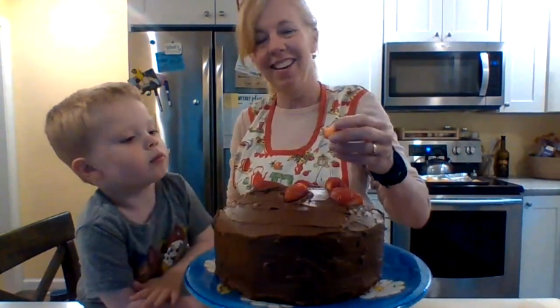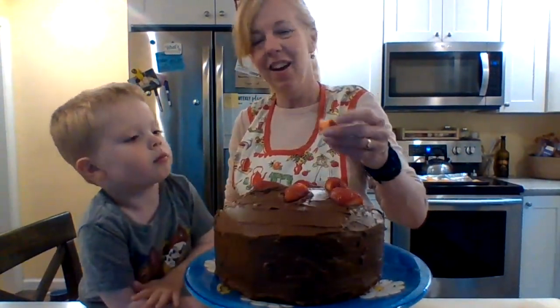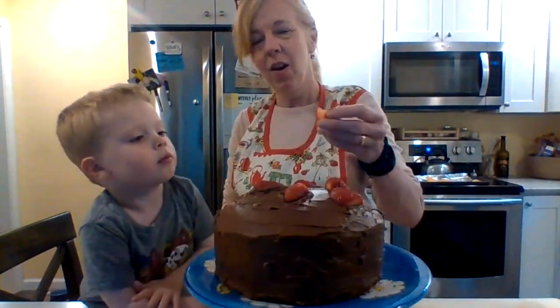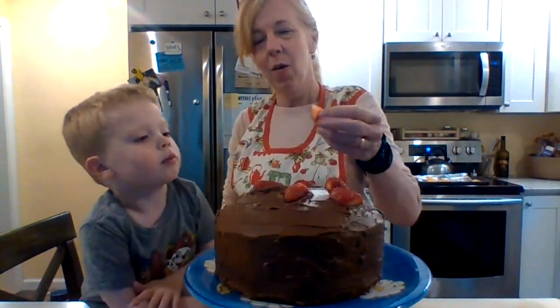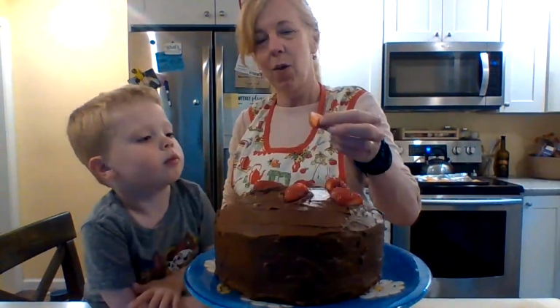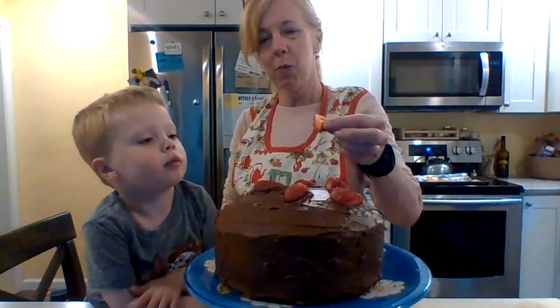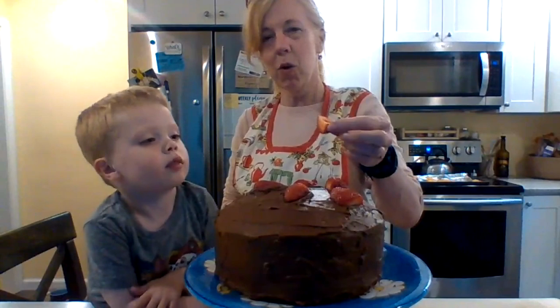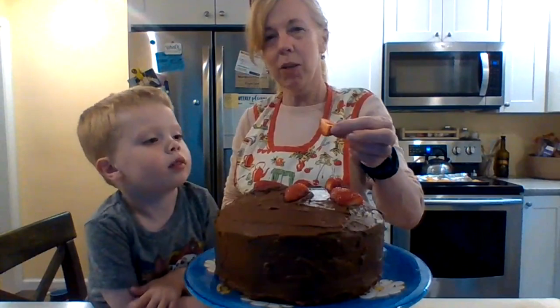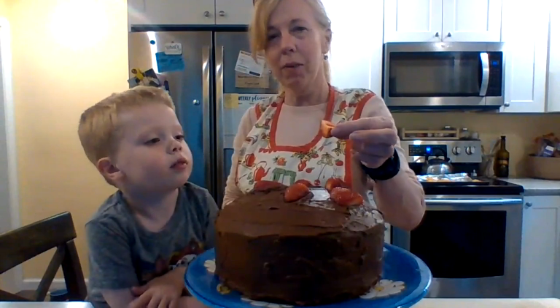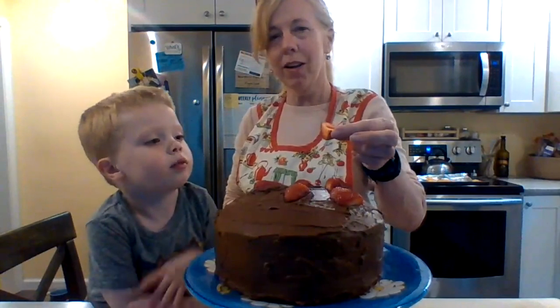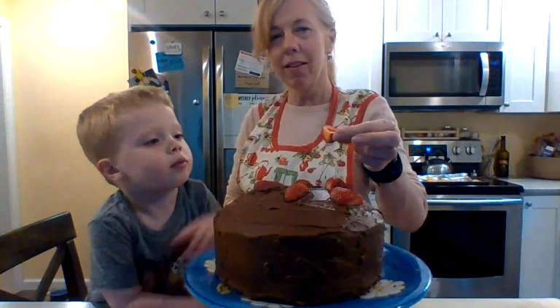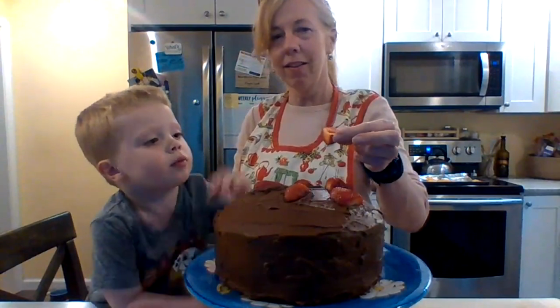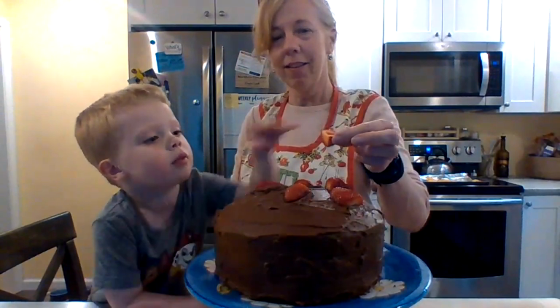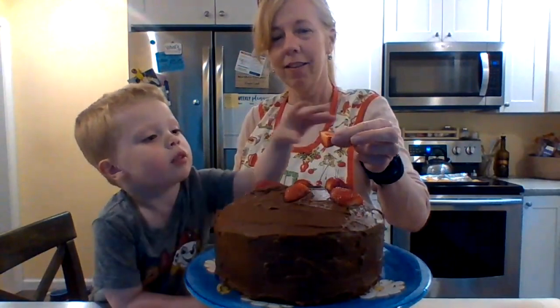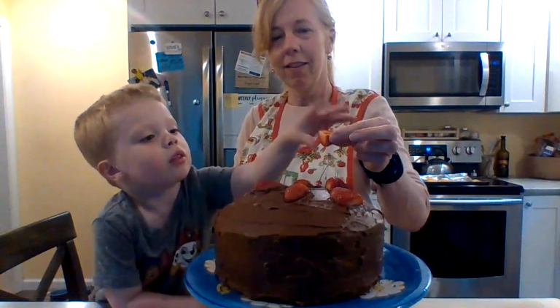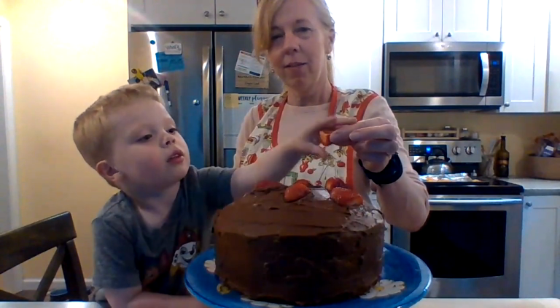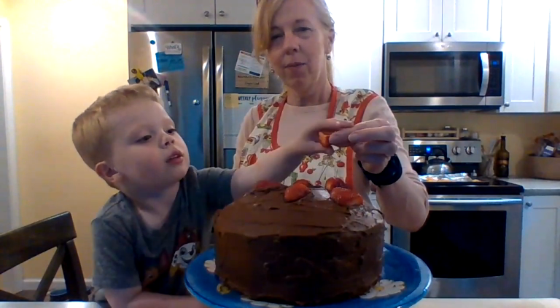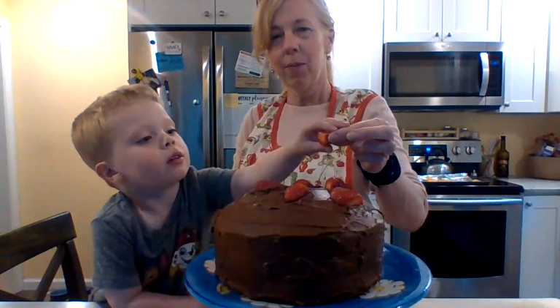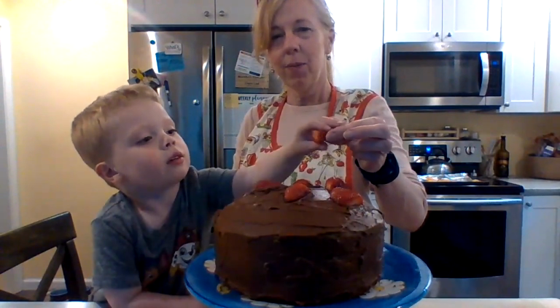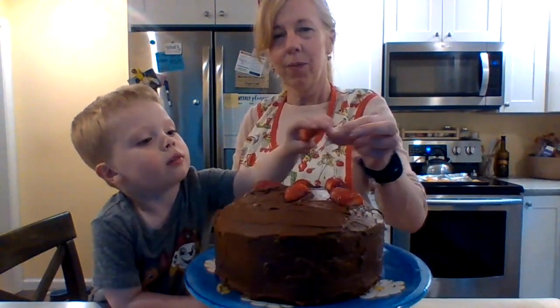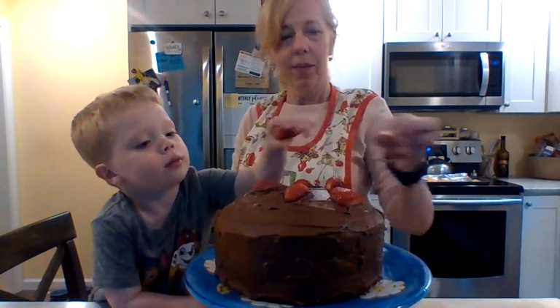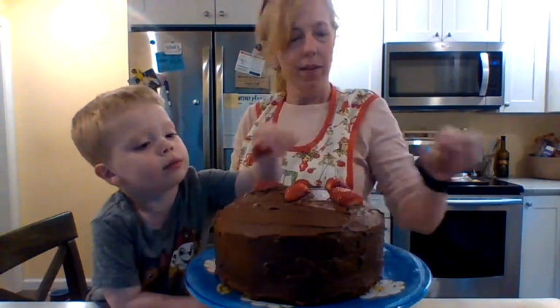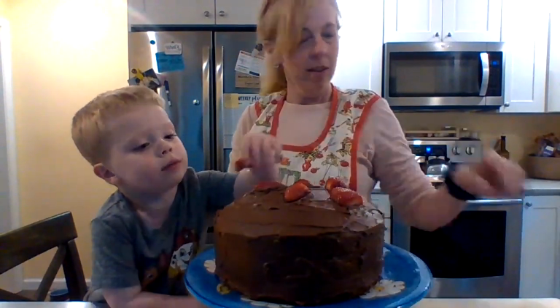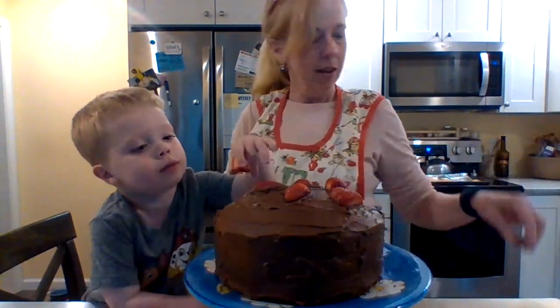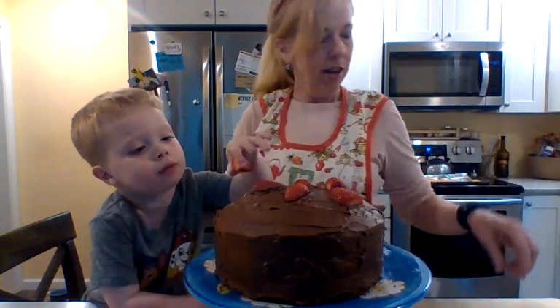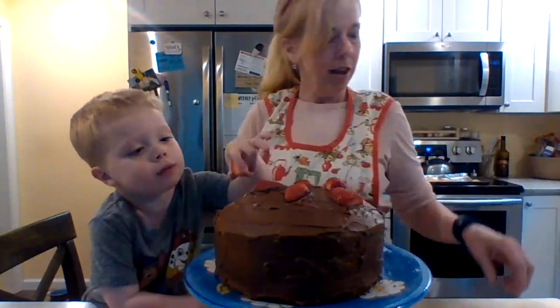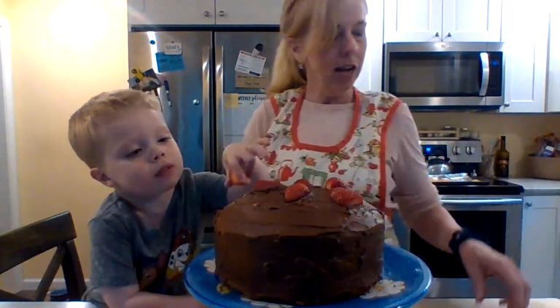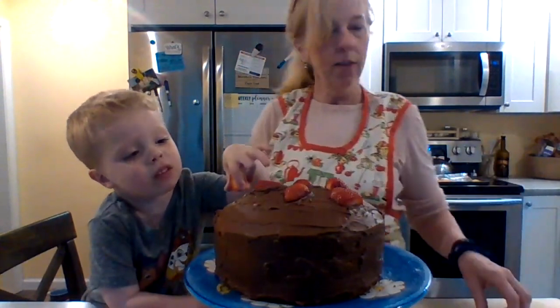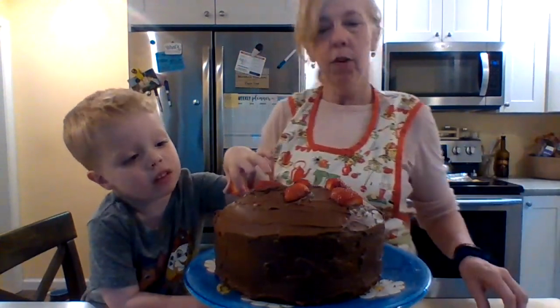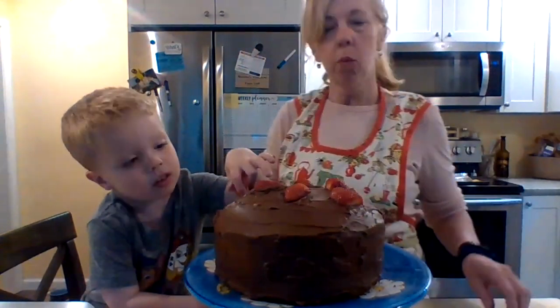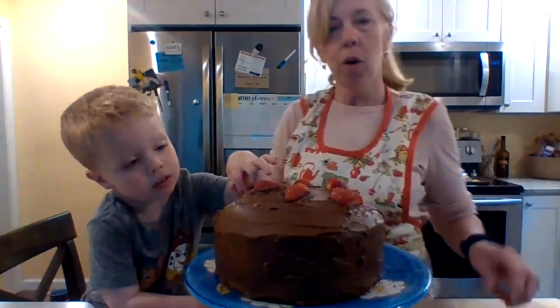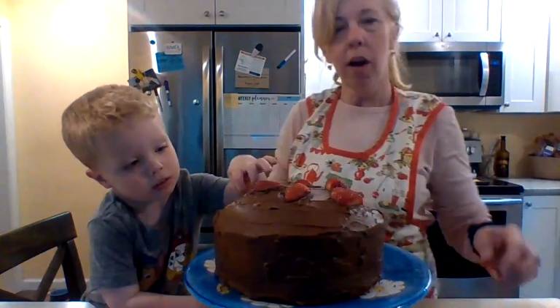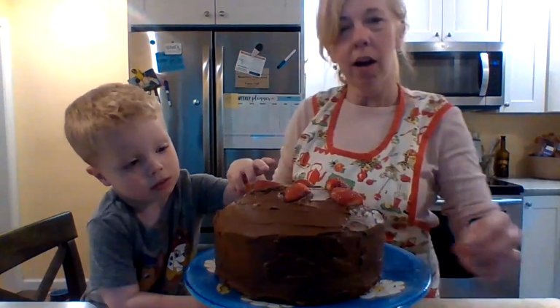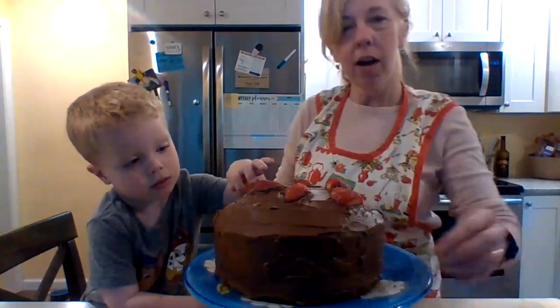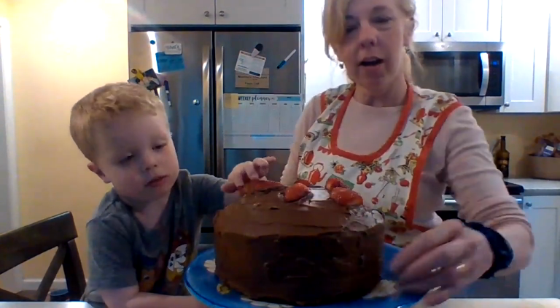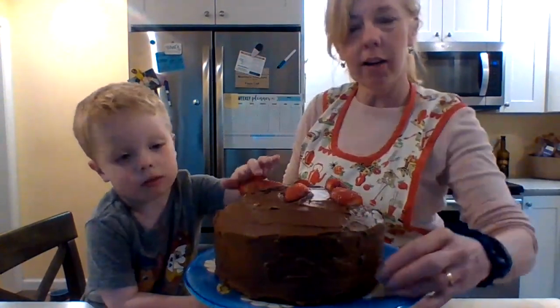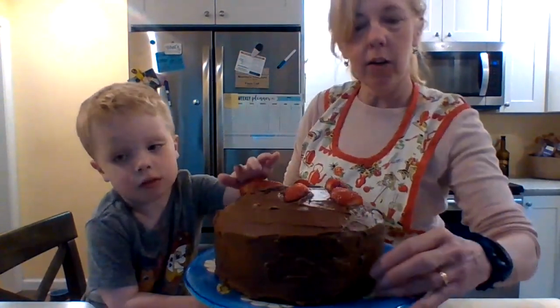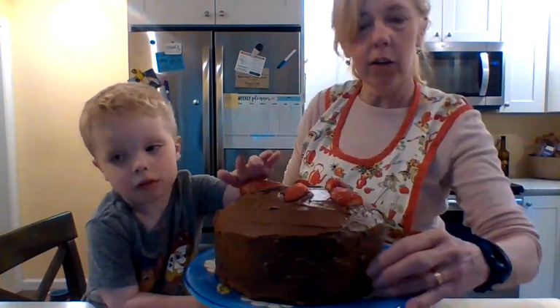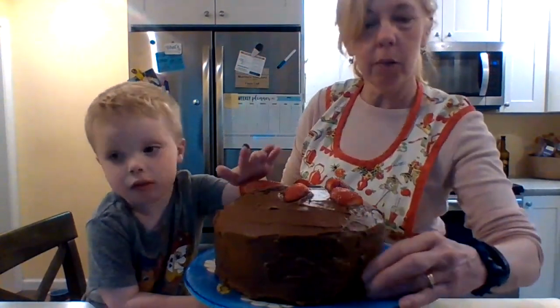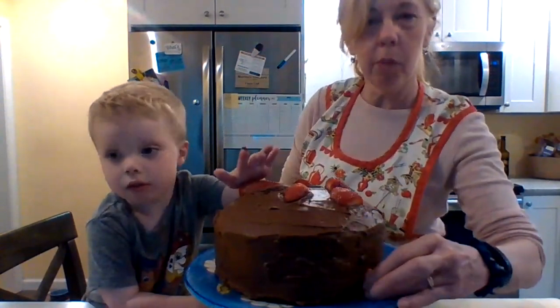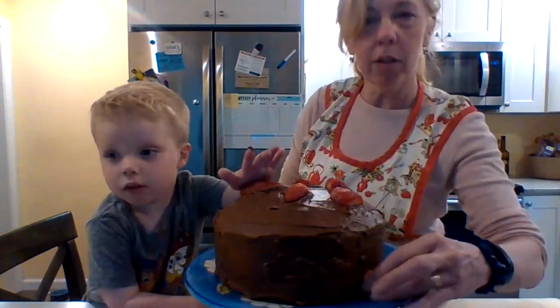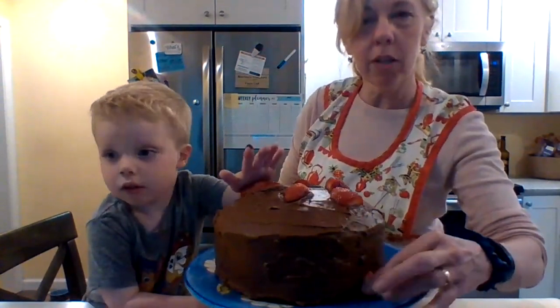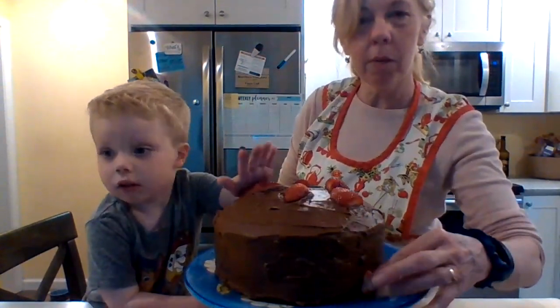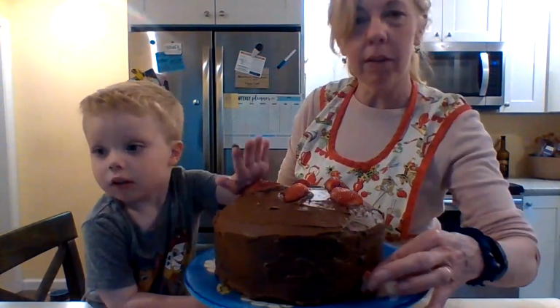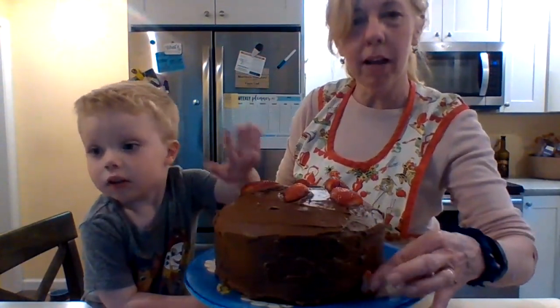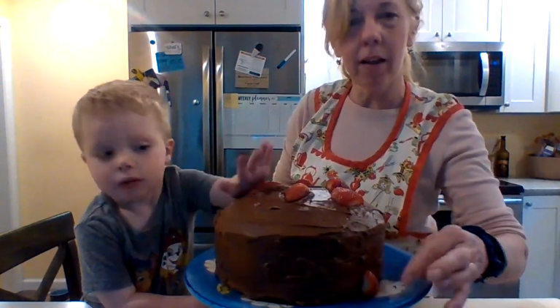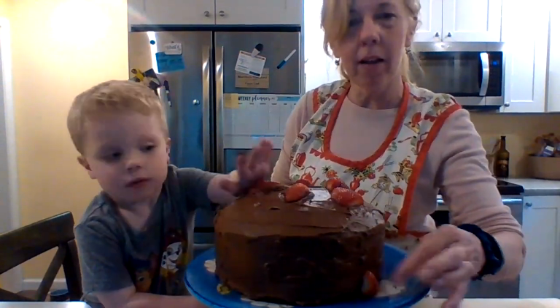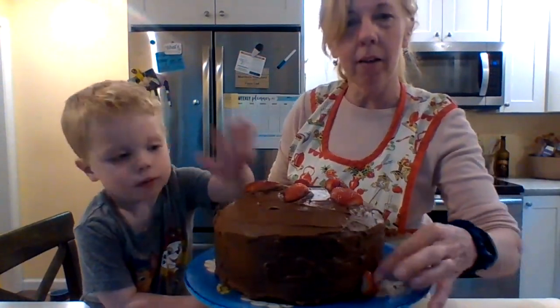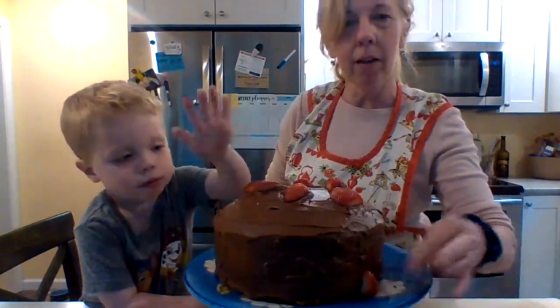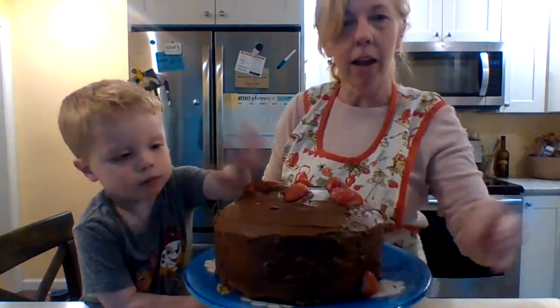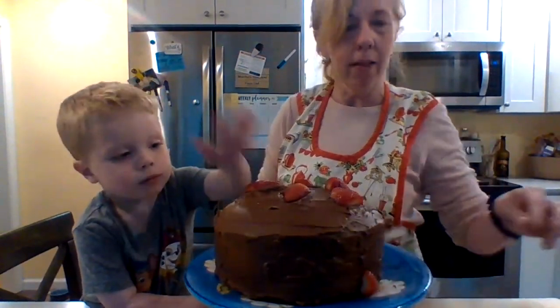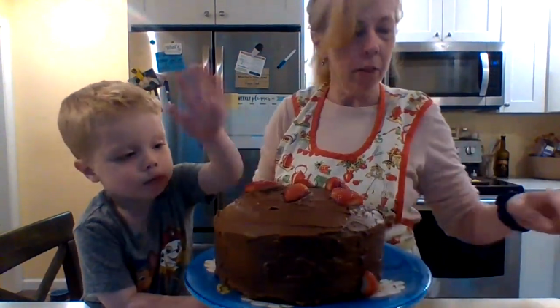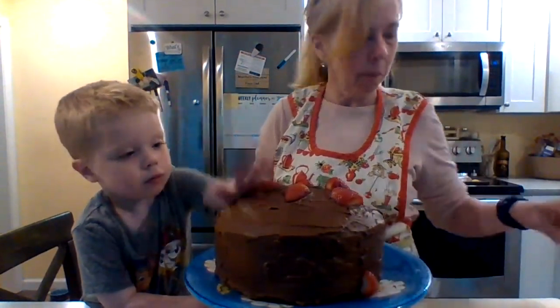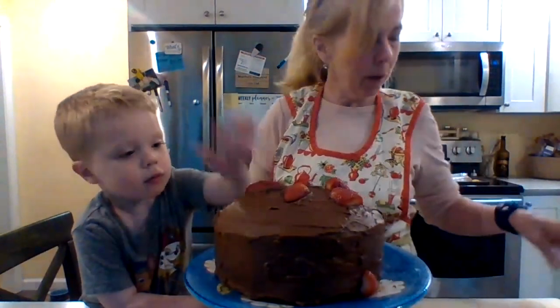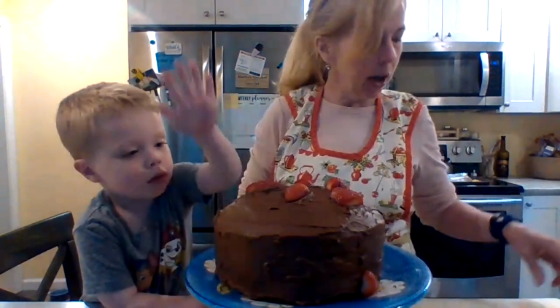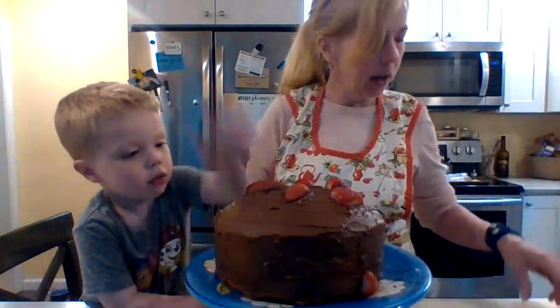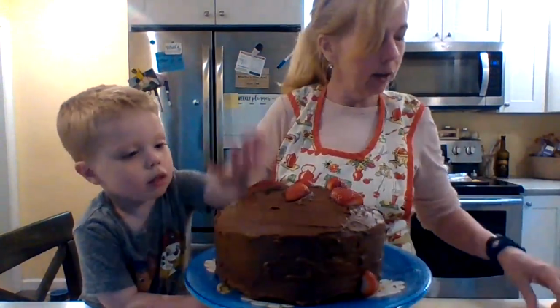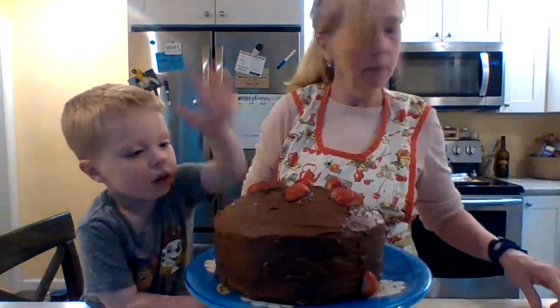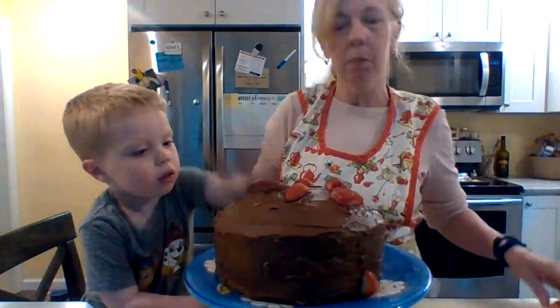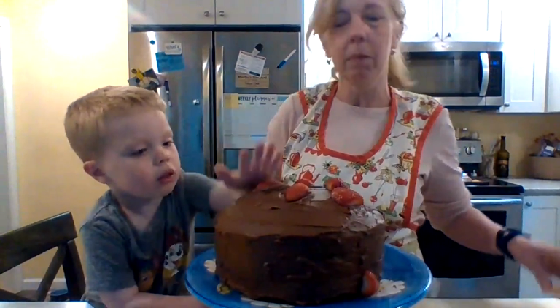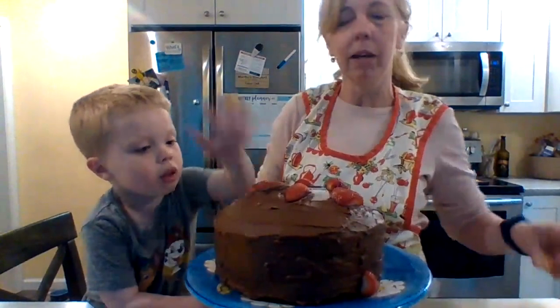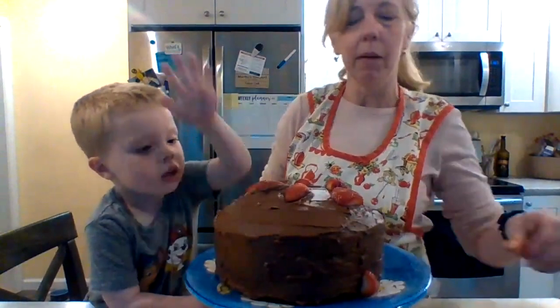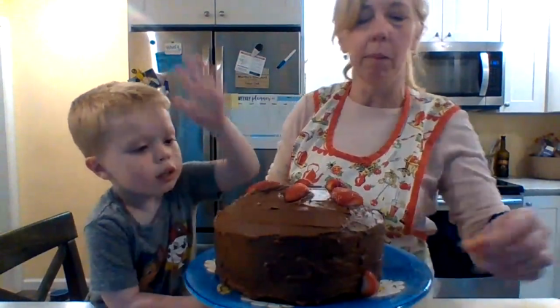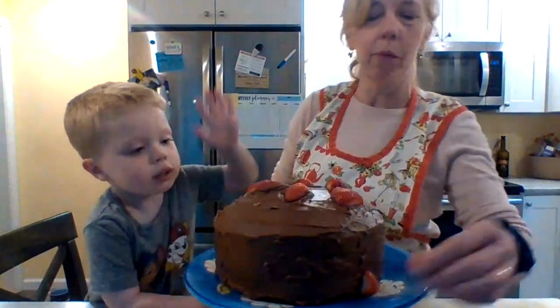One more in the middle, and if you want you can put some down at the bottom to make it pretty.